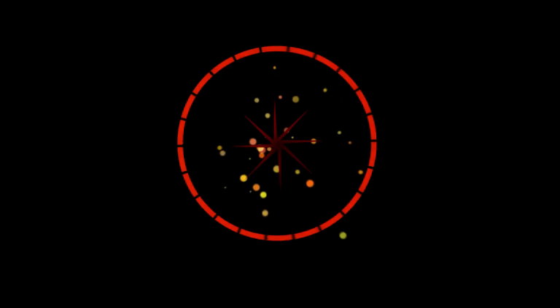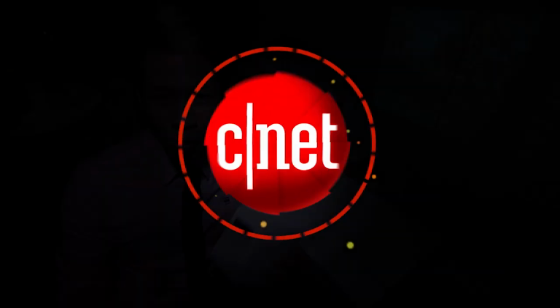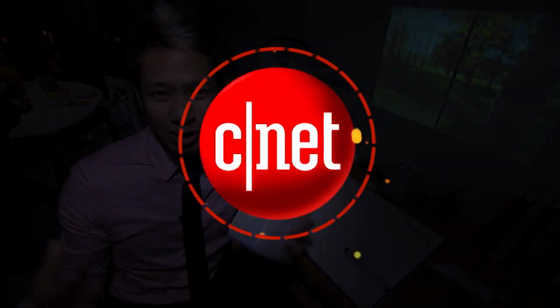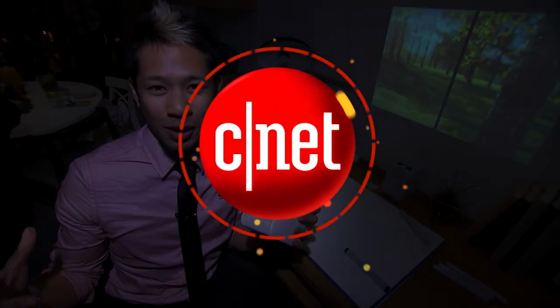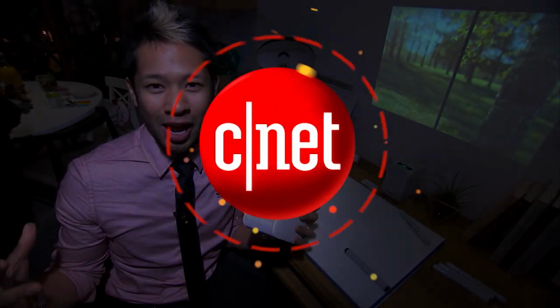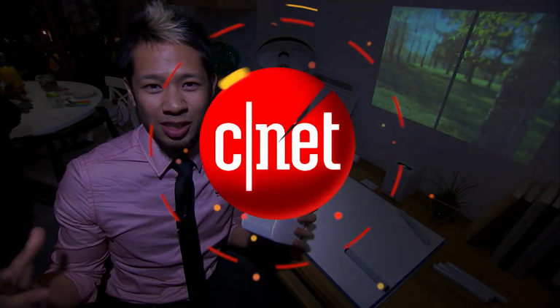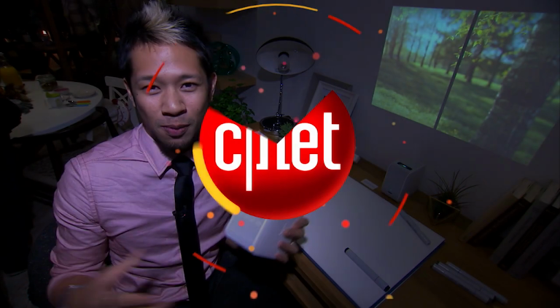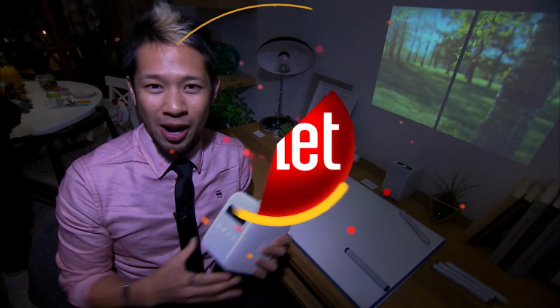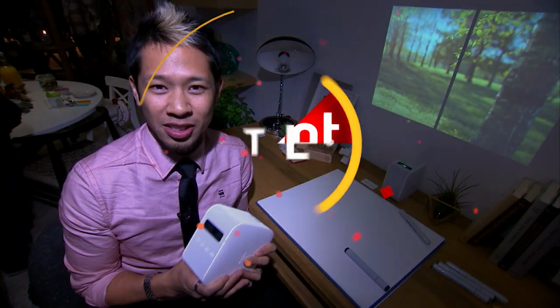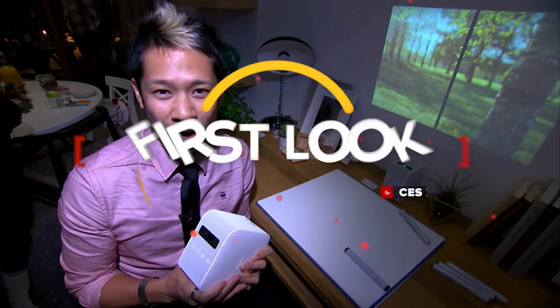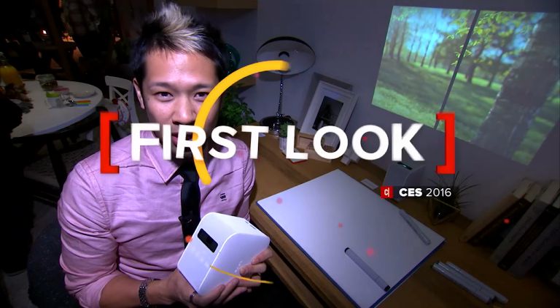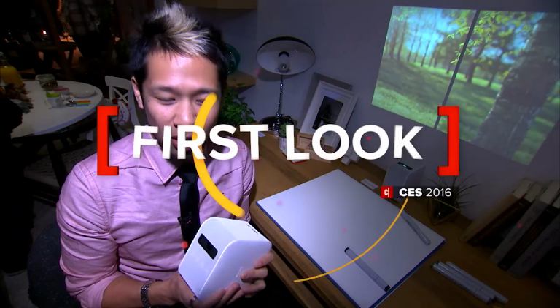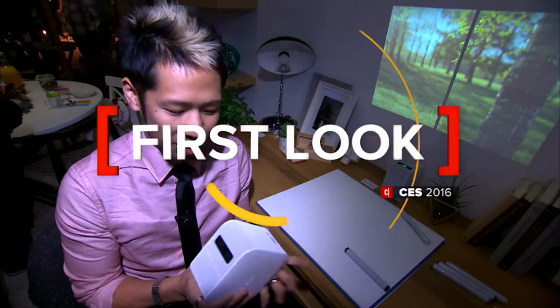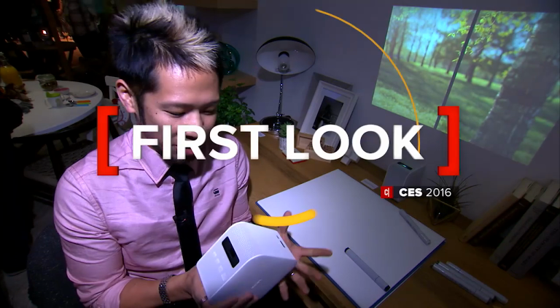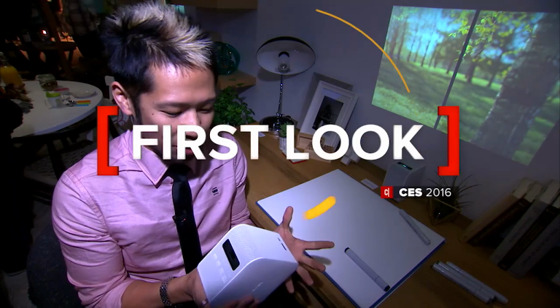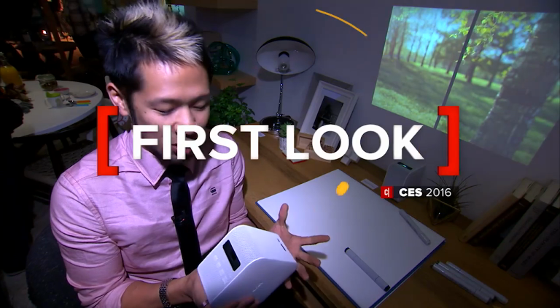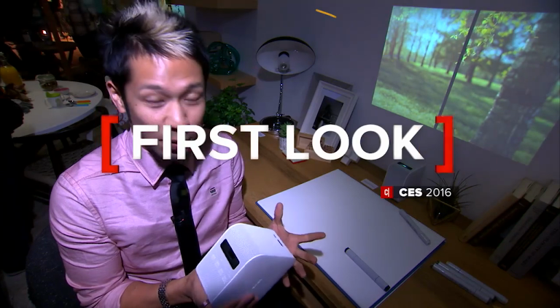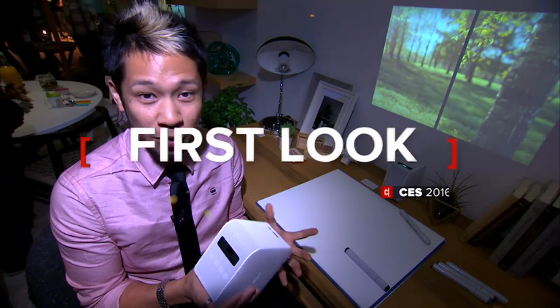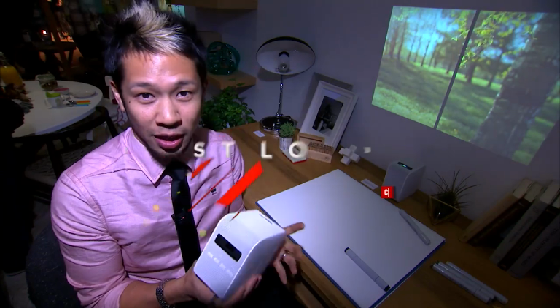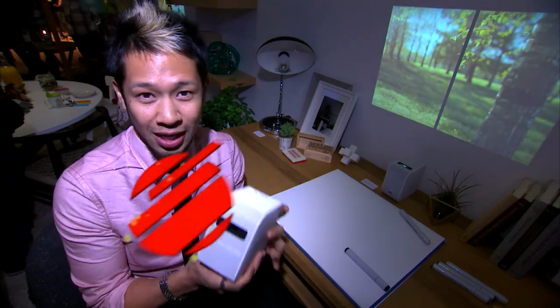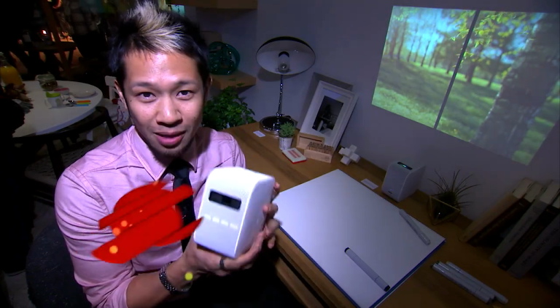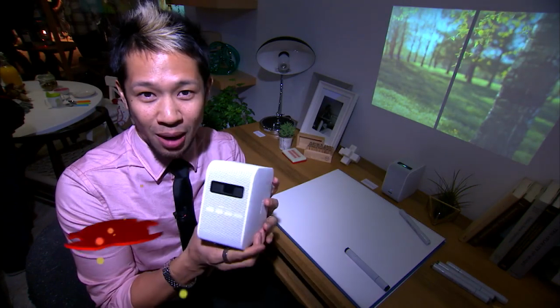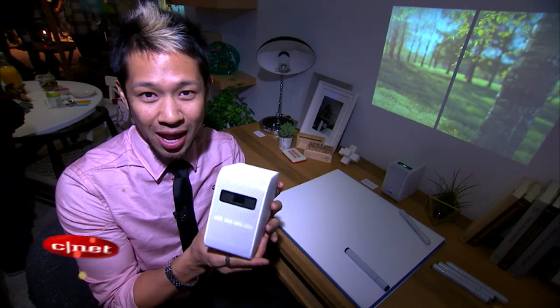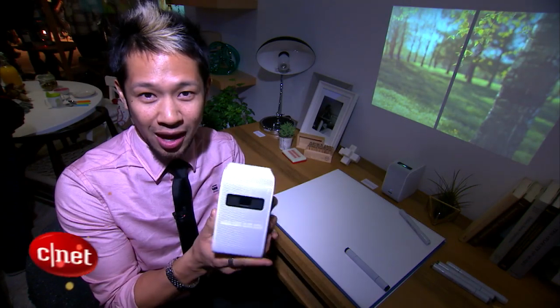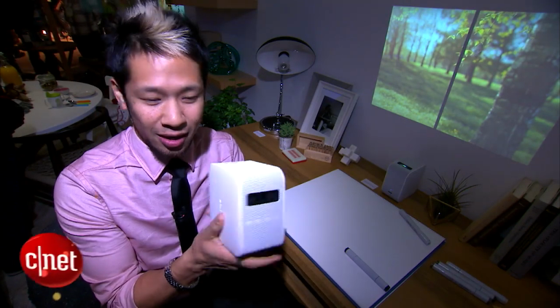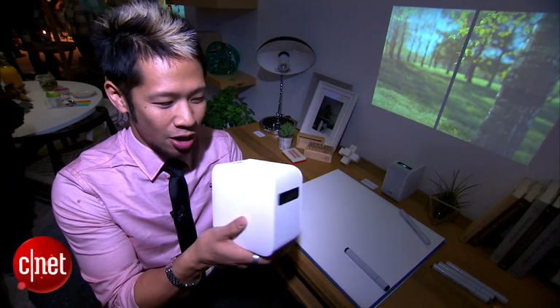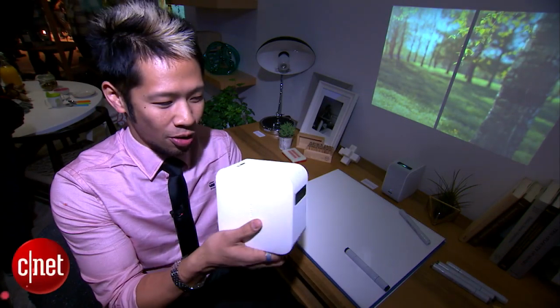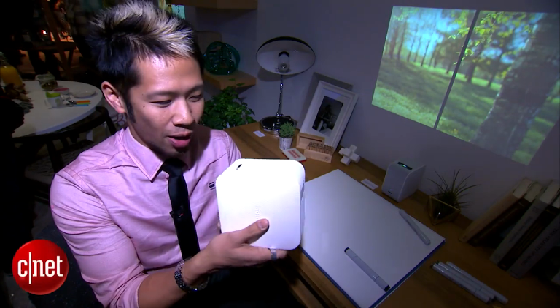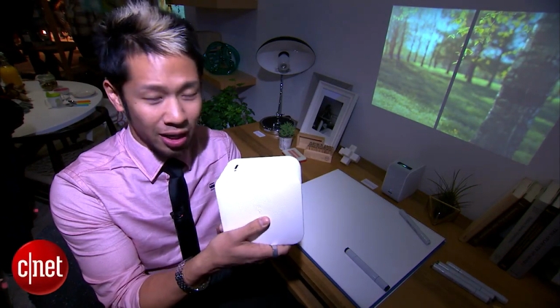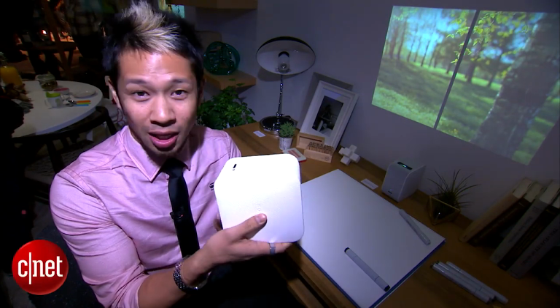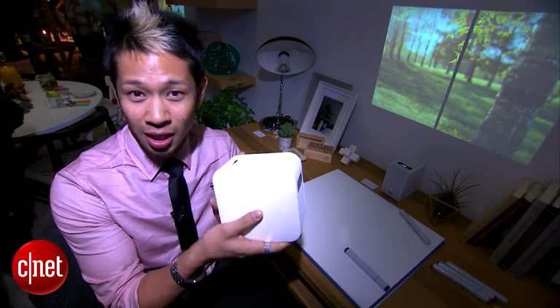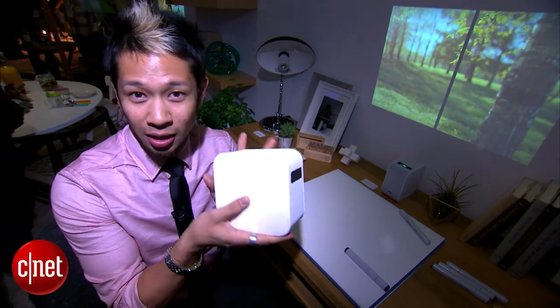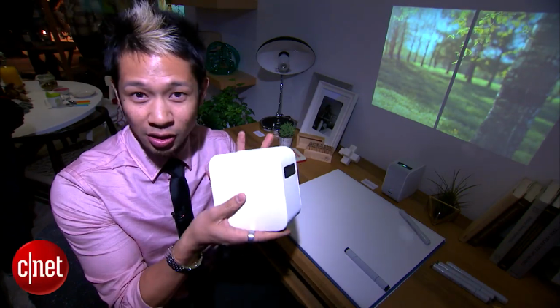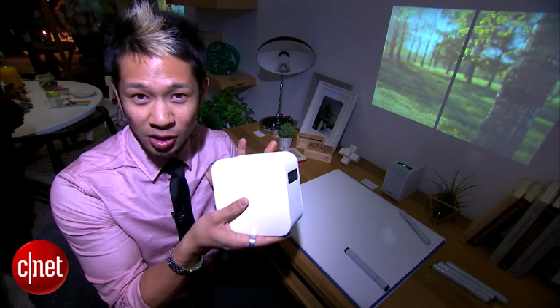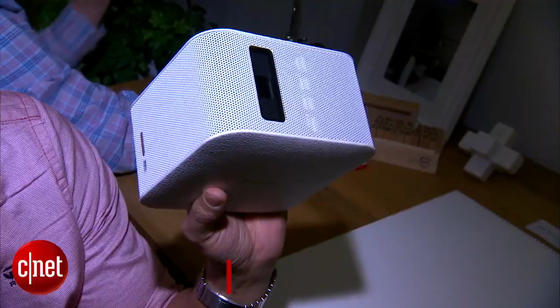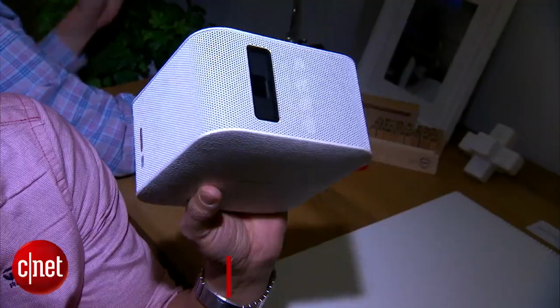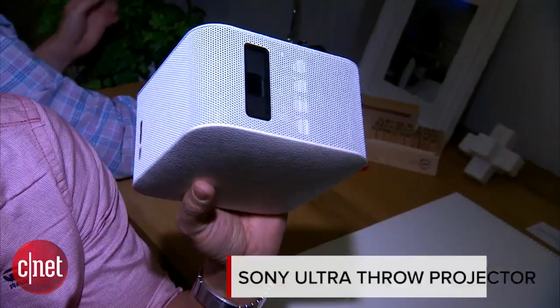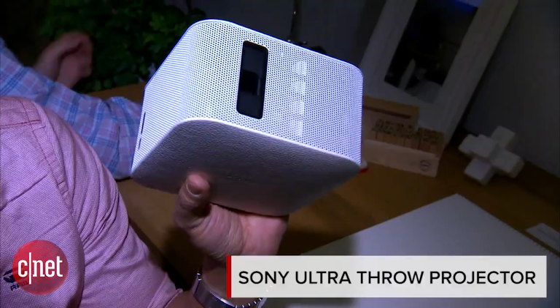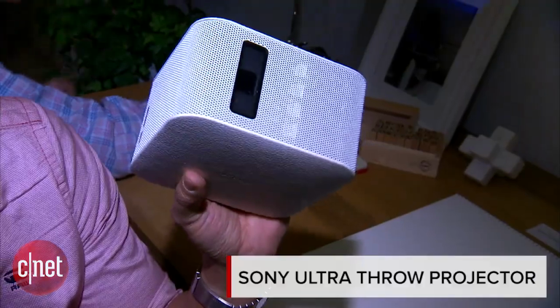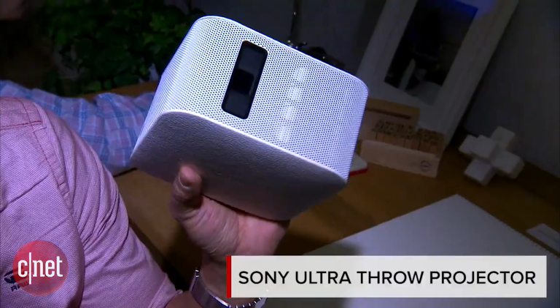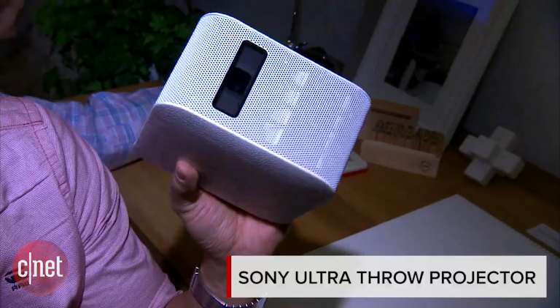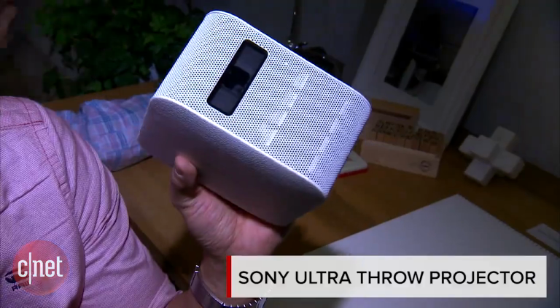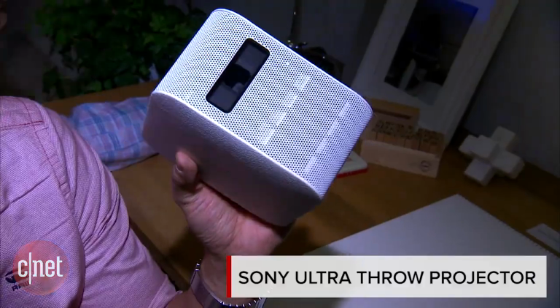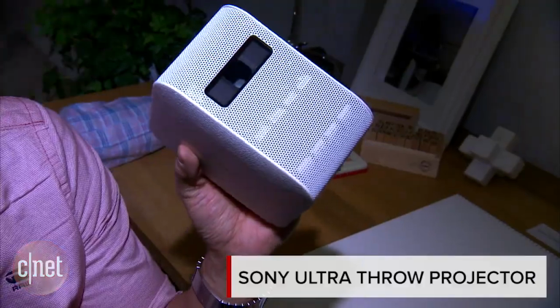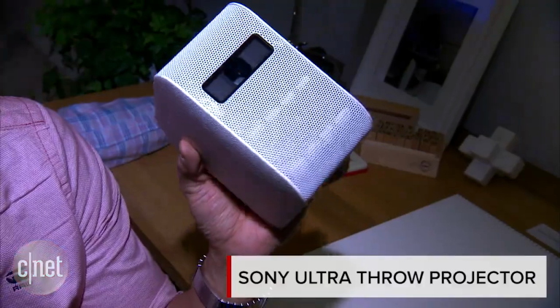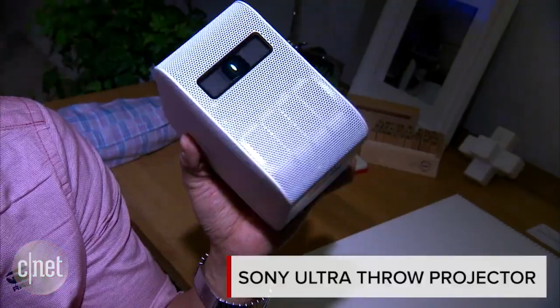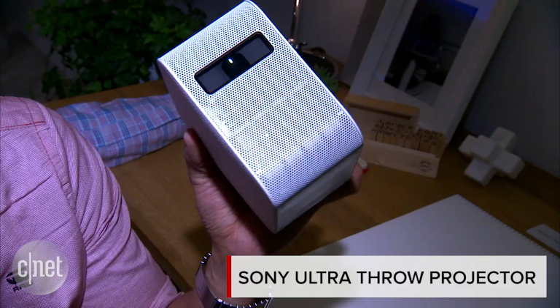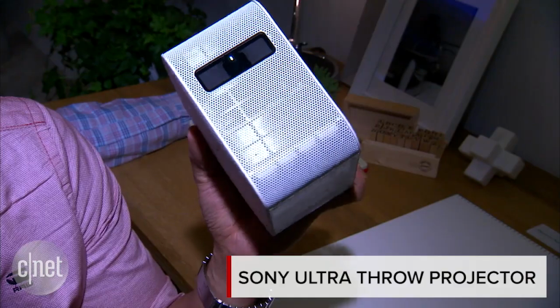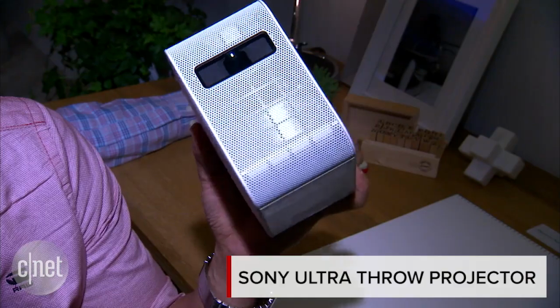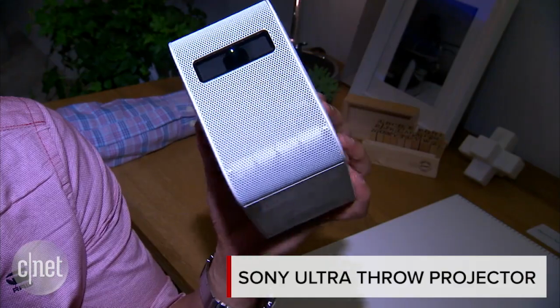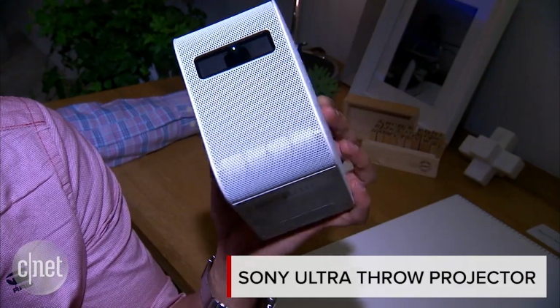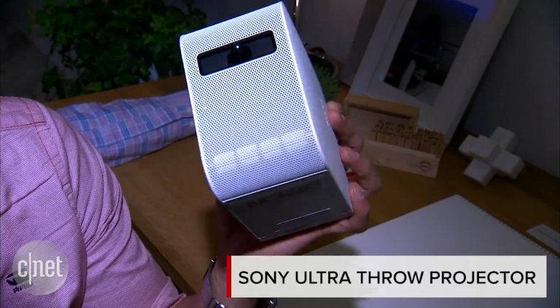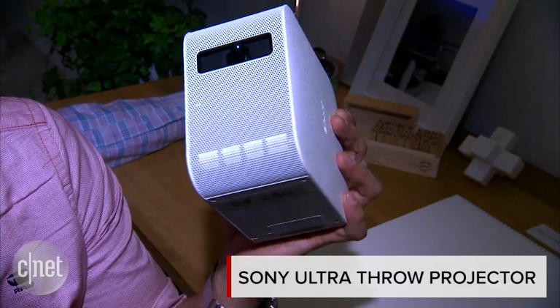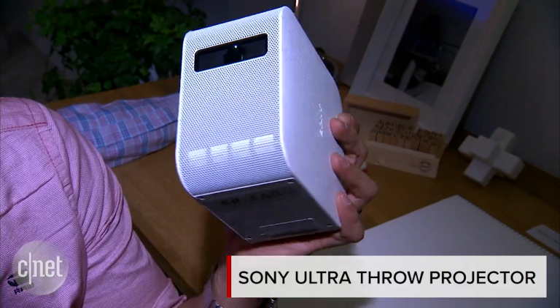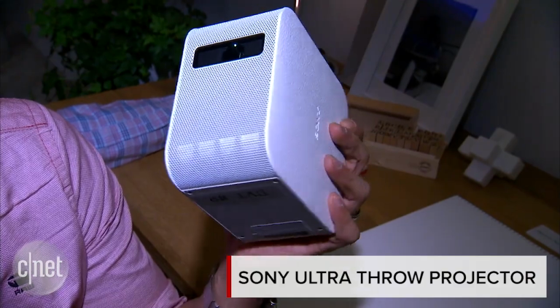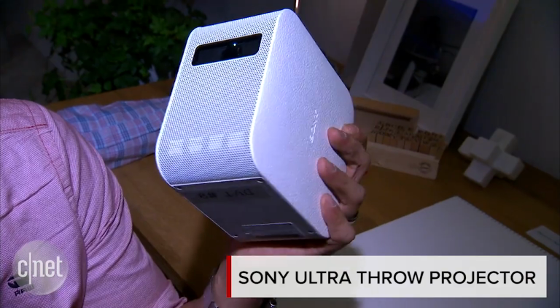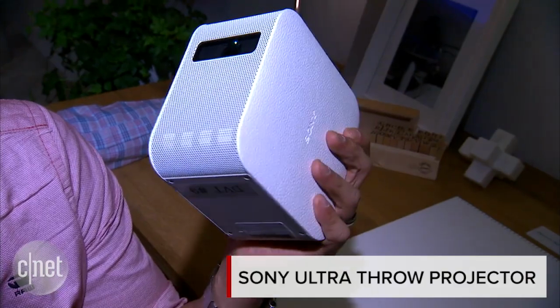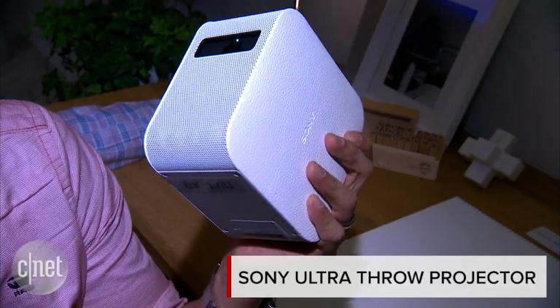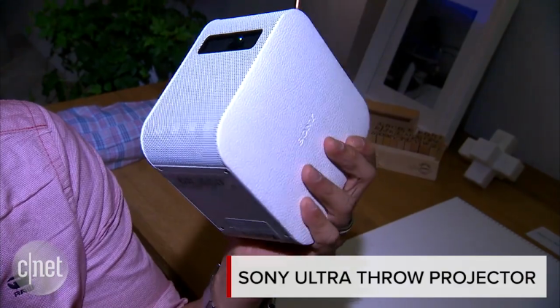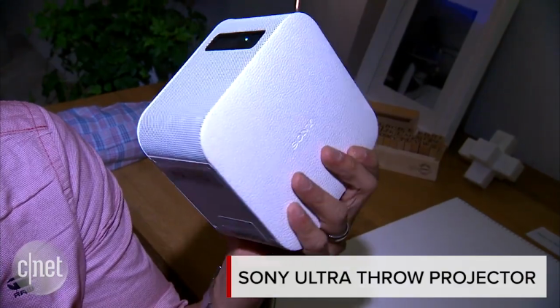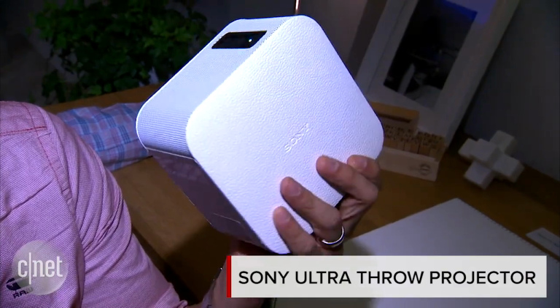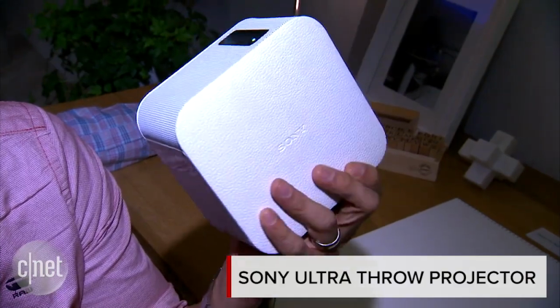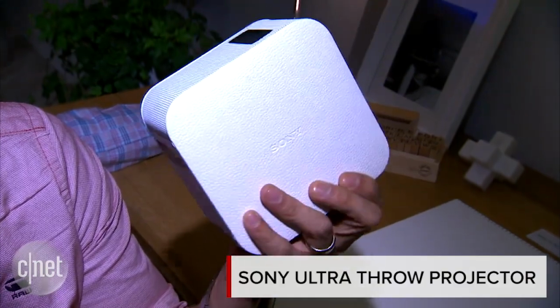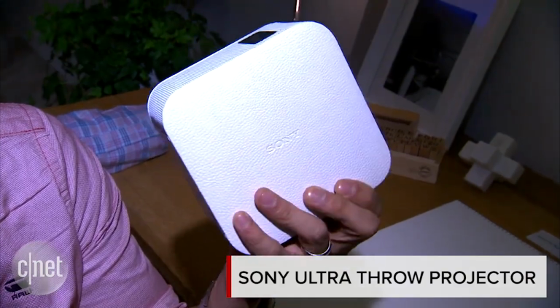What's up guys, Brian Tong here at Sony's booth, and in my hand — a little small thing. This is Sony's Portable Ultra Short Throw Projector.